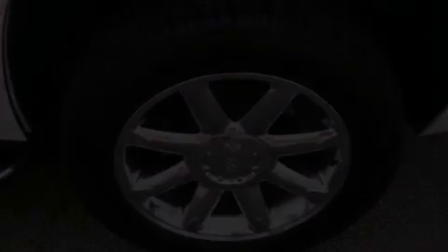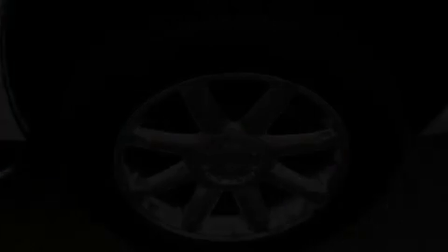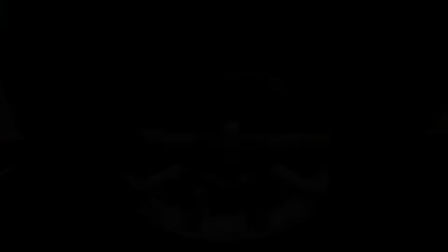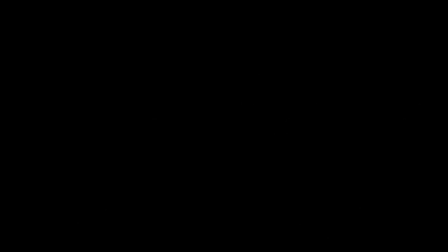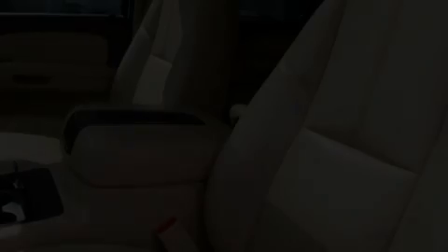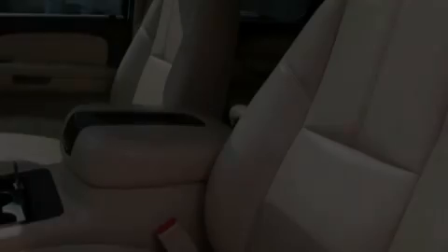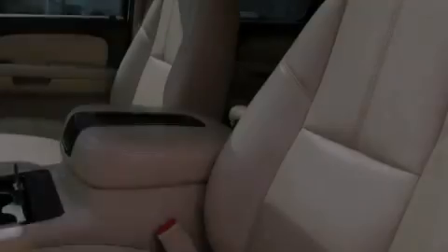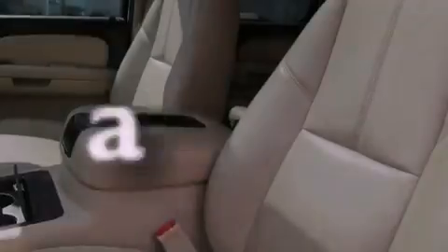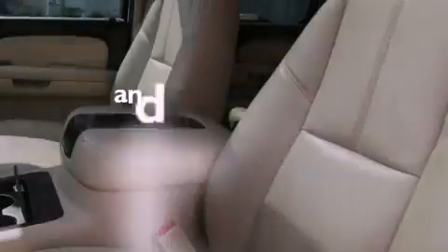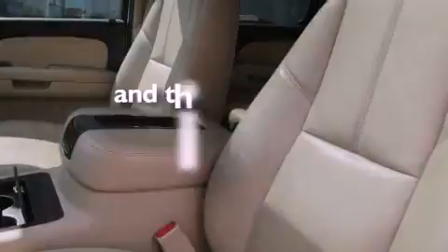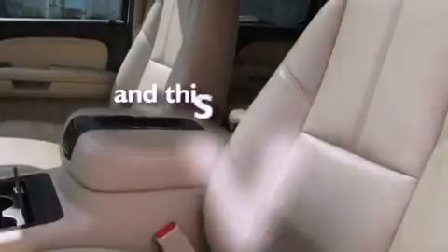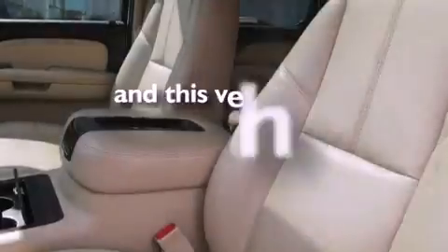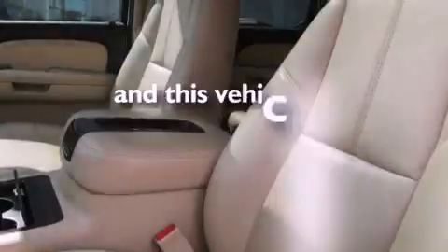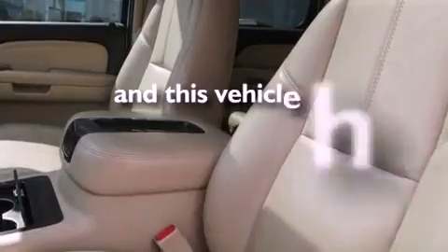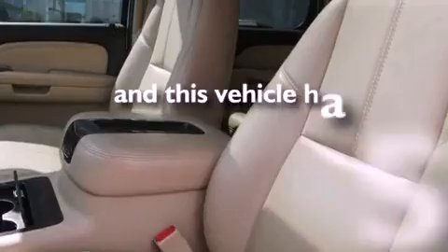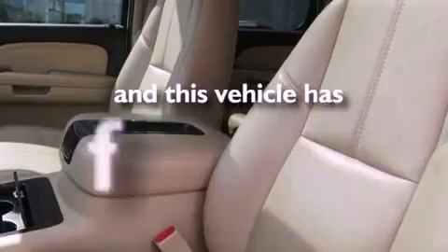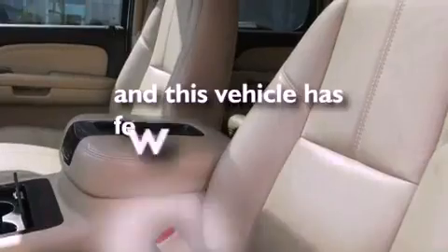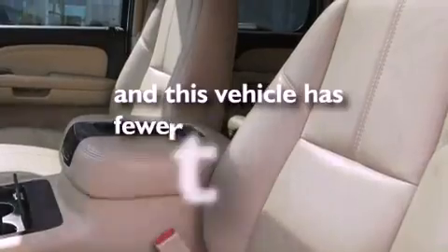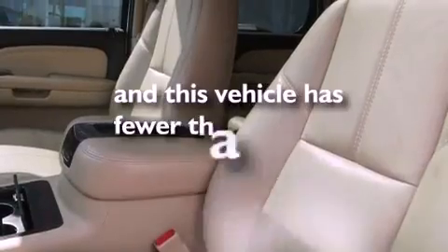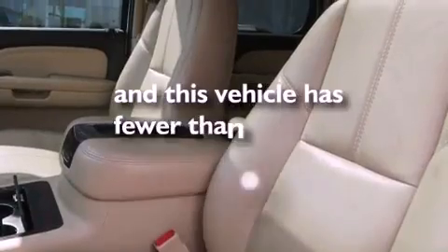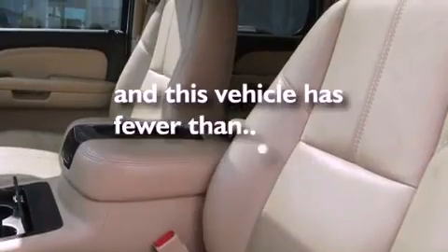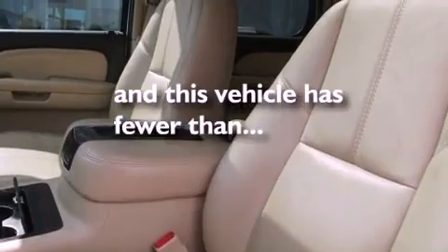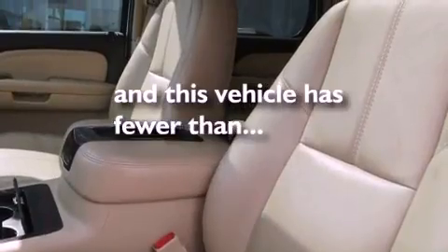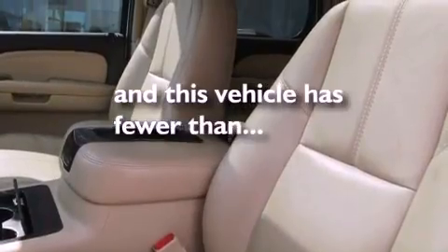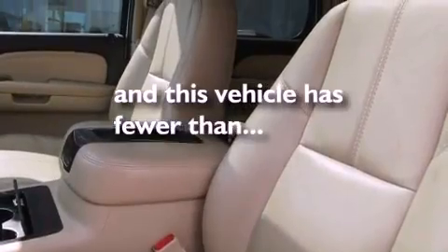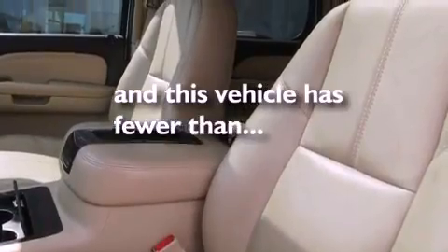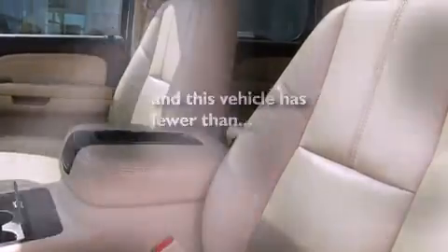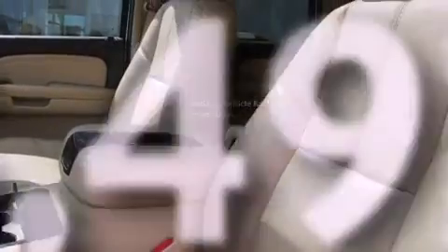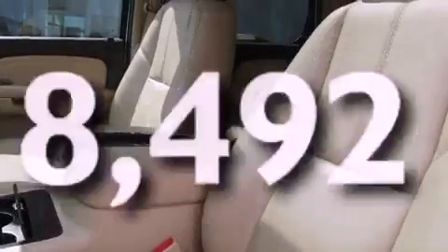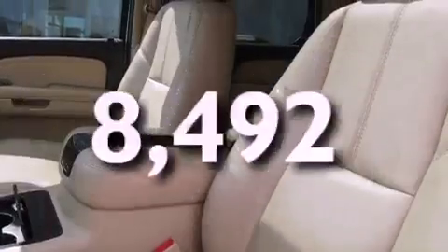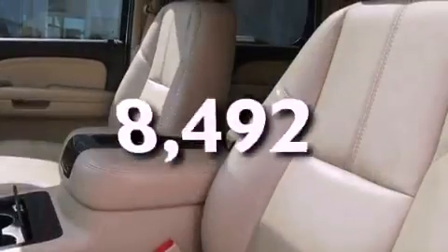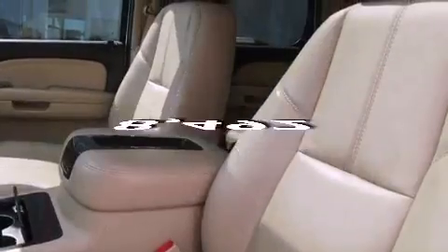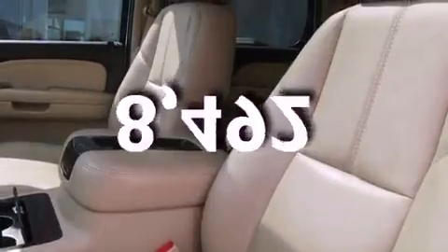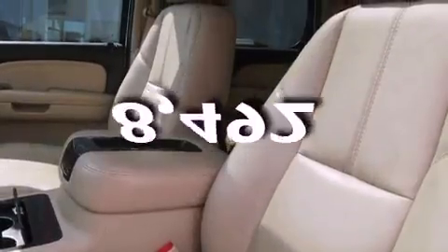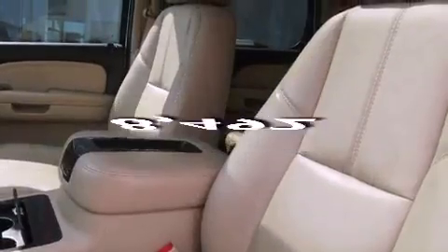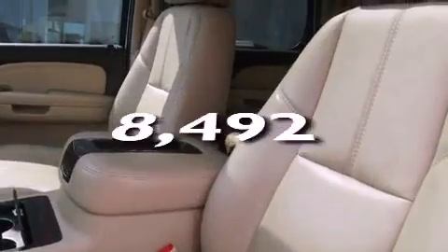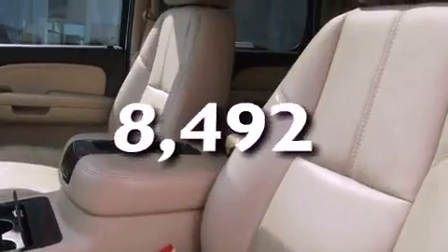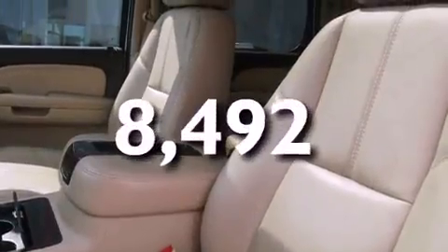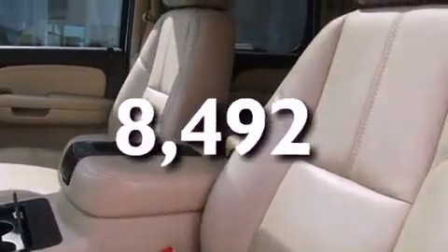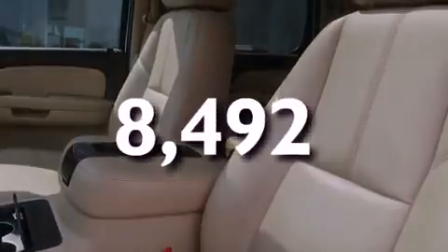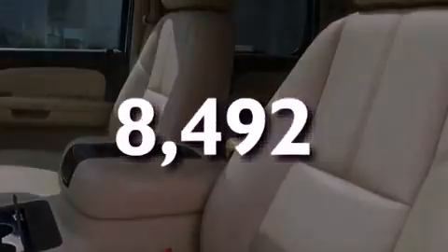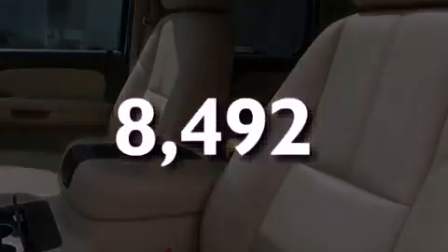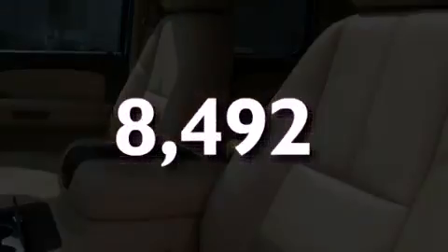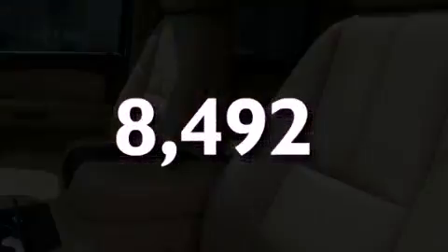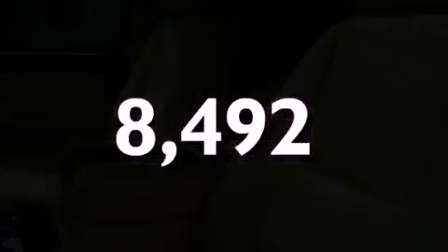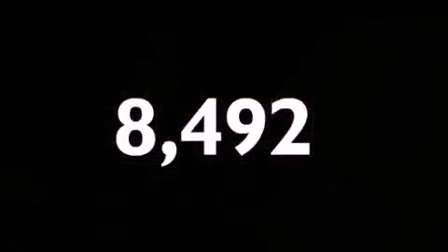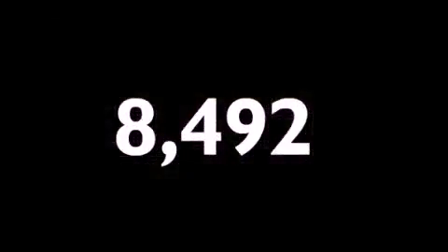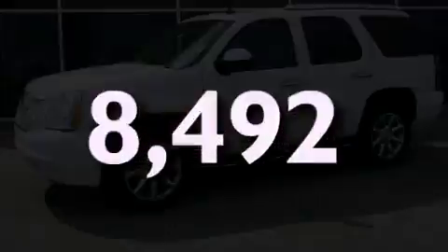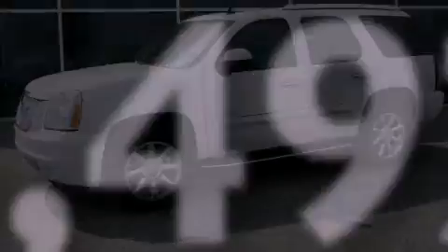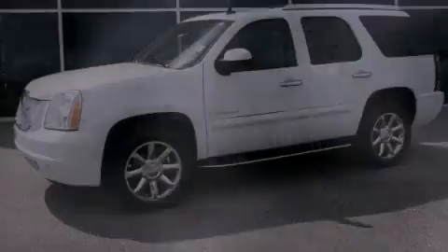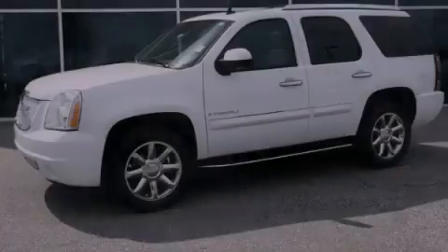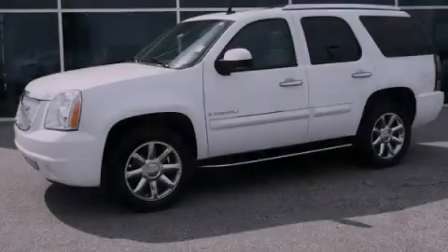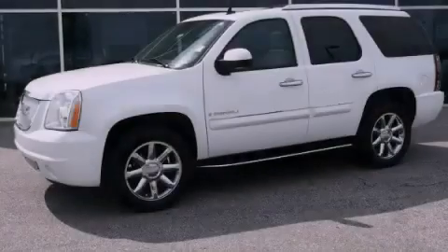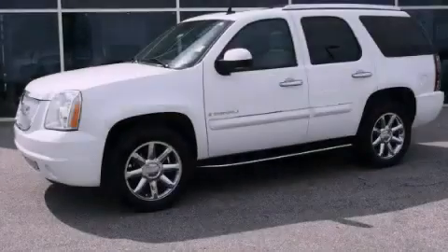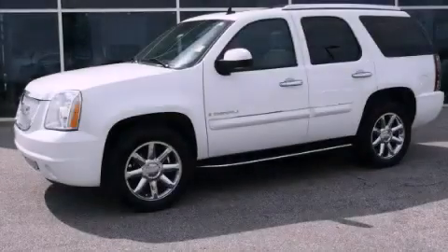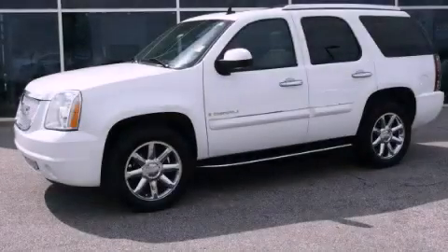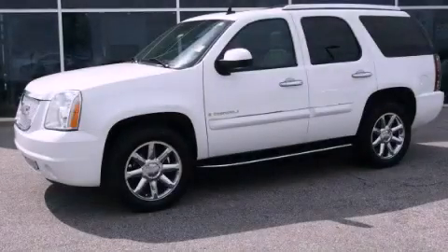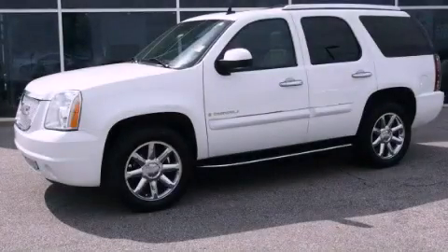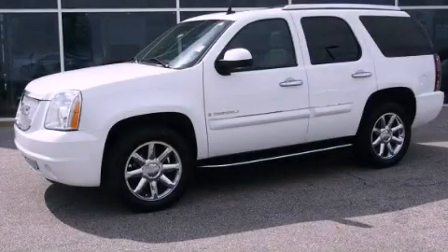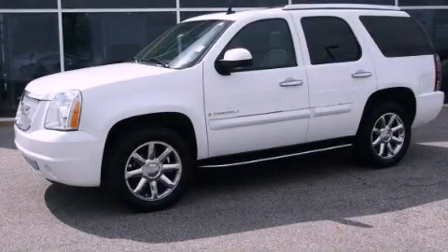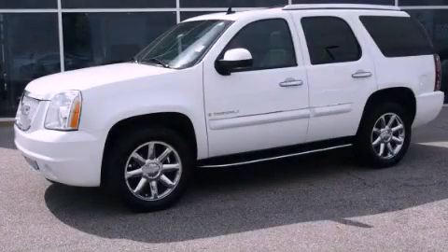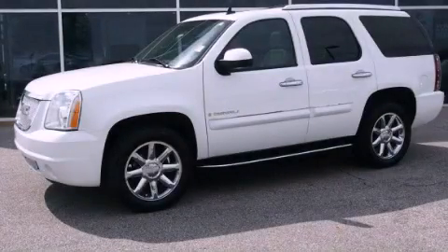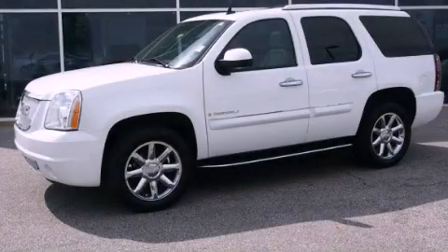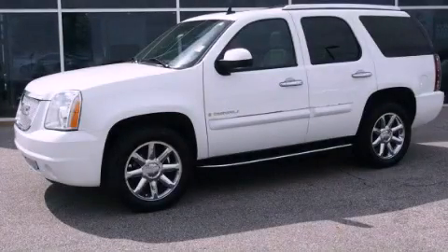And this vehicle has fewer than 9,000 miles on the odometer. Please call us today for more information on this great vehicle.